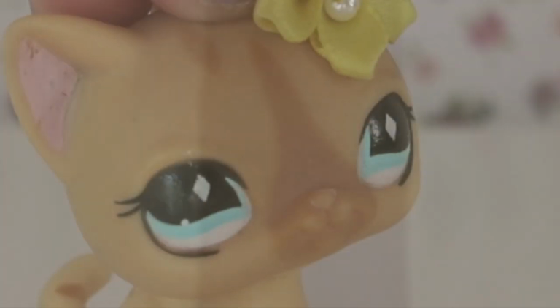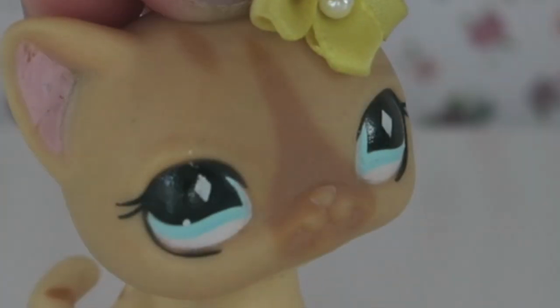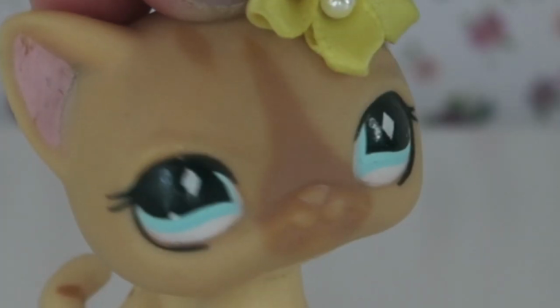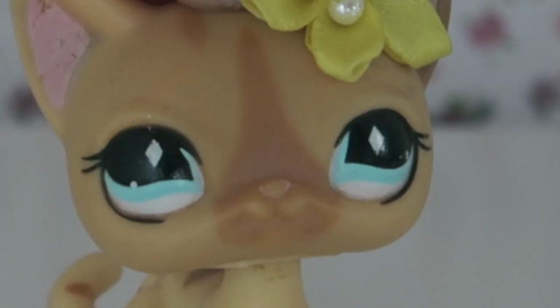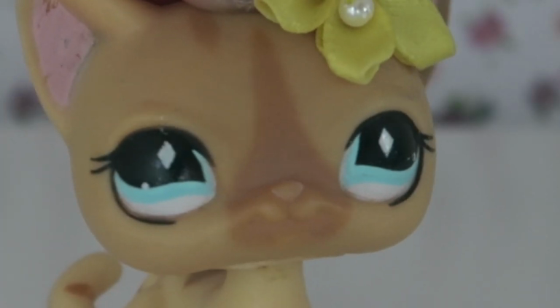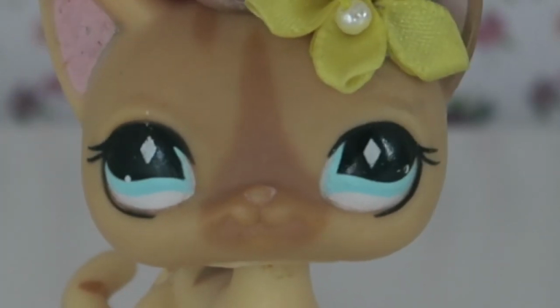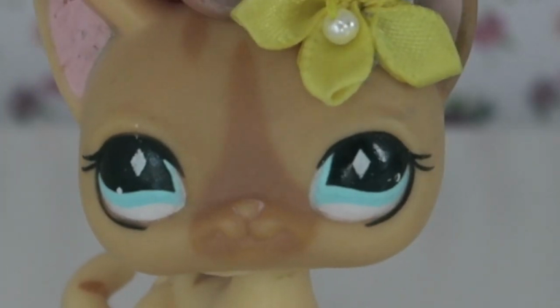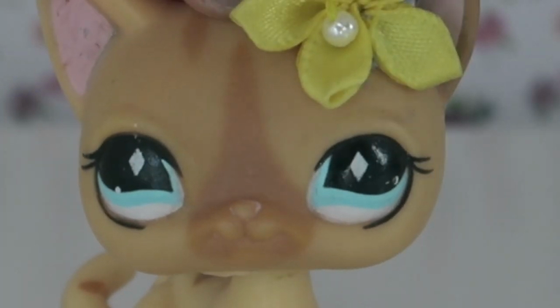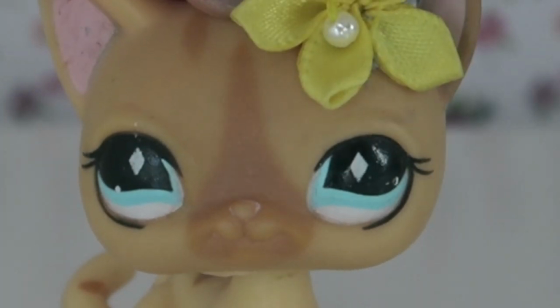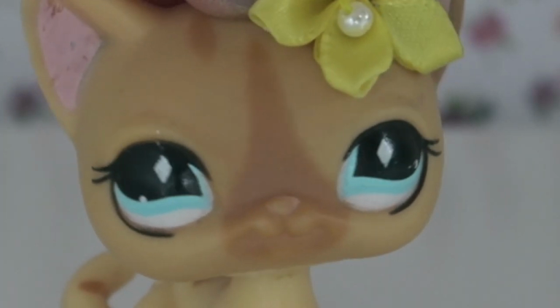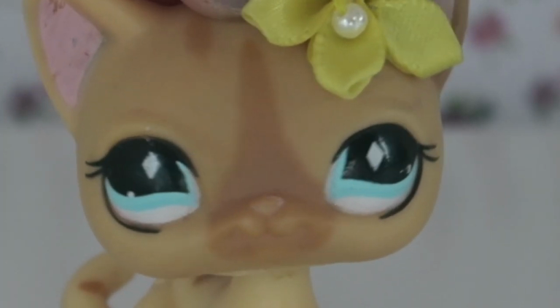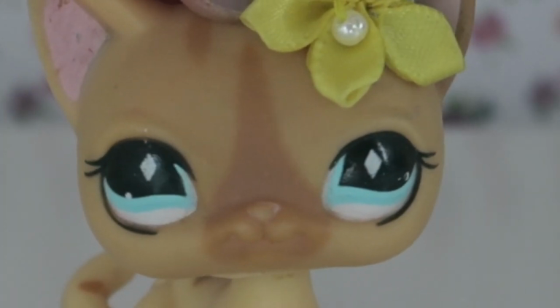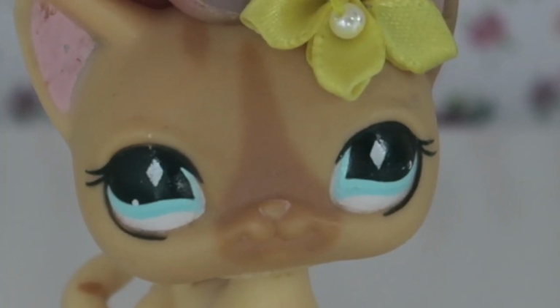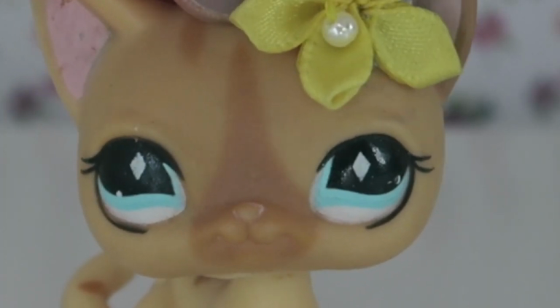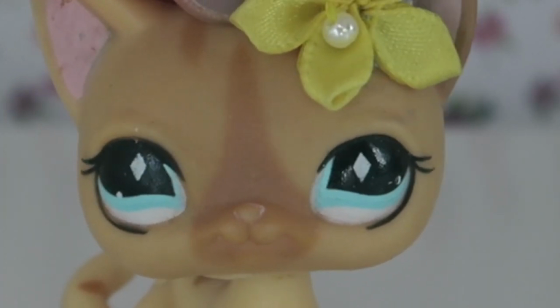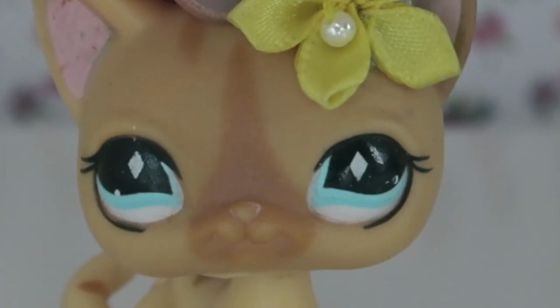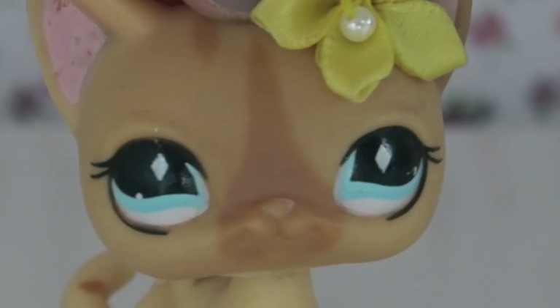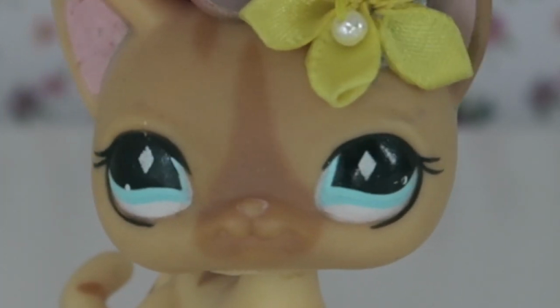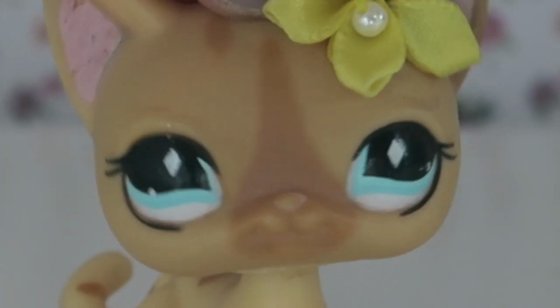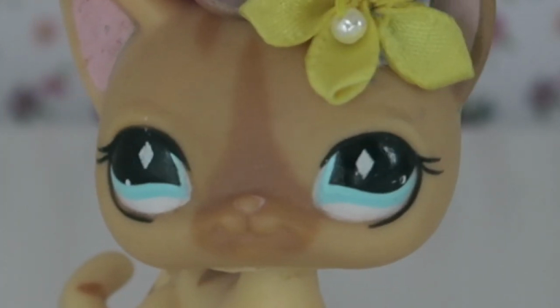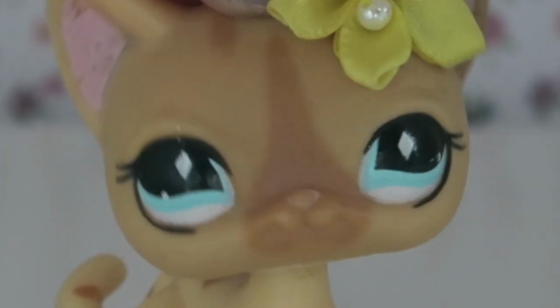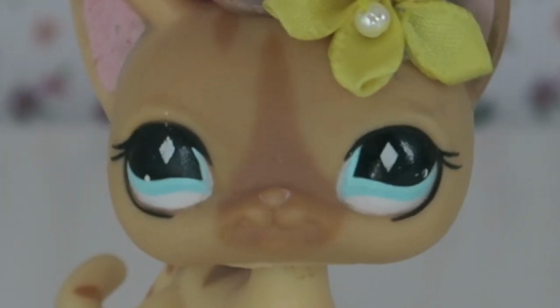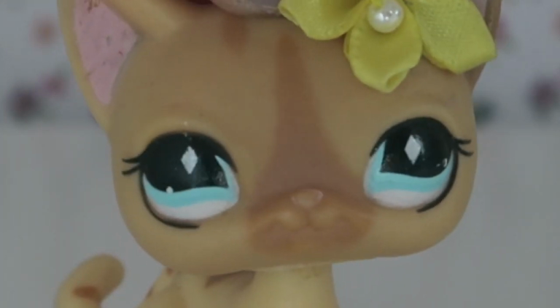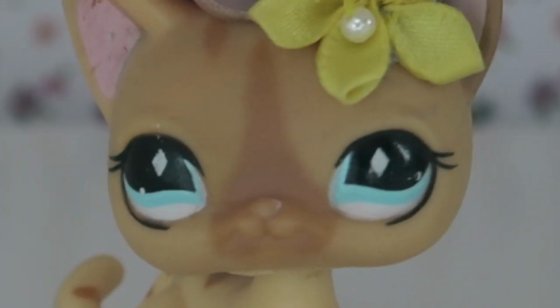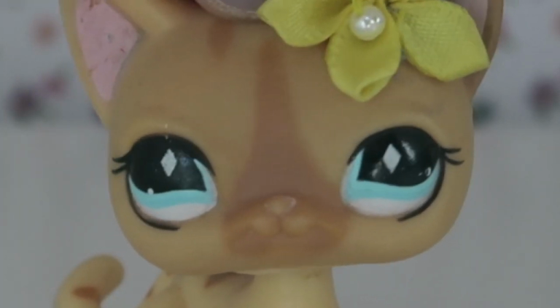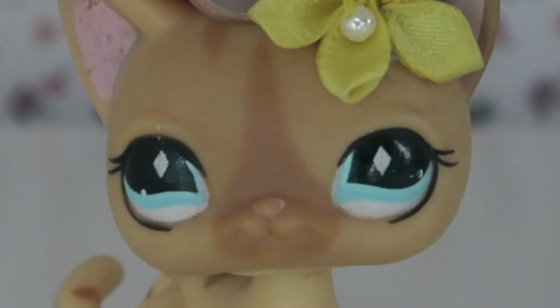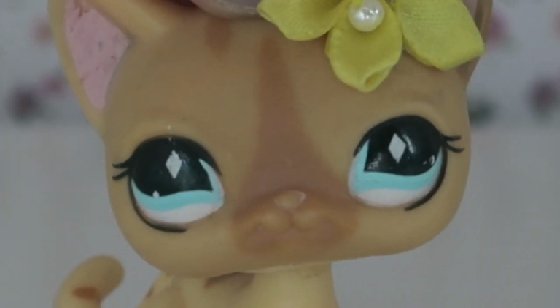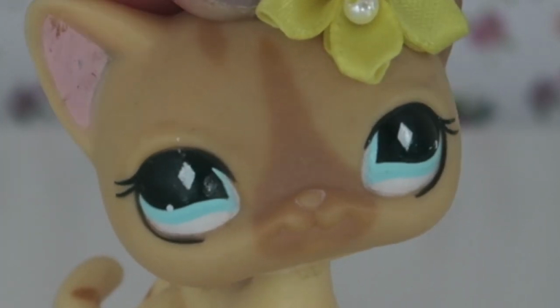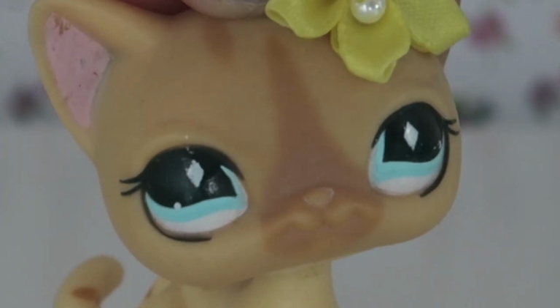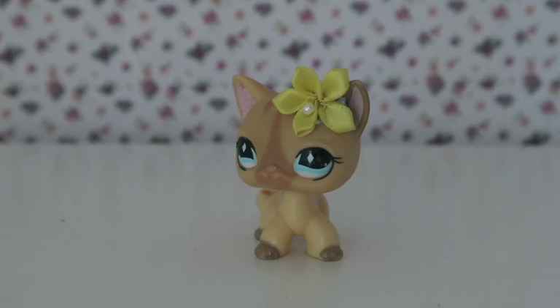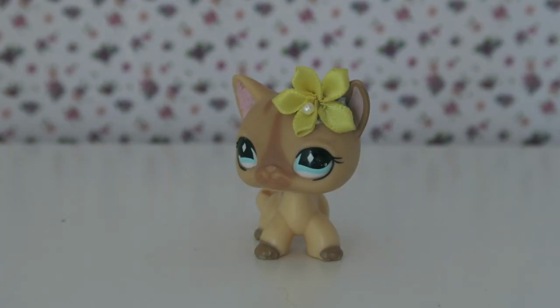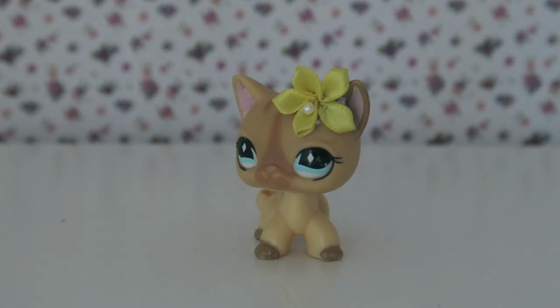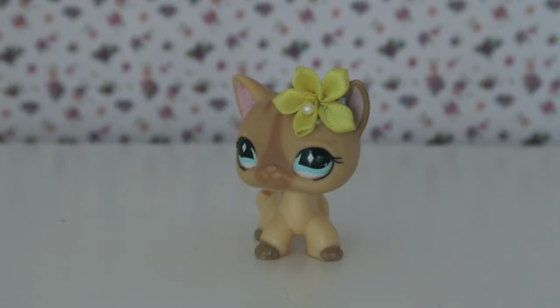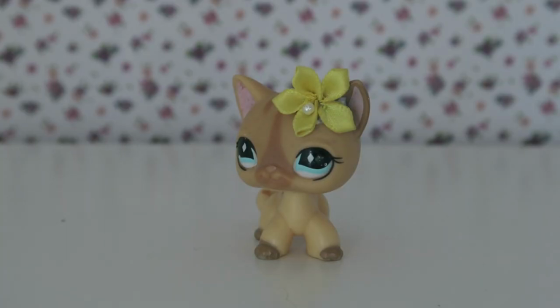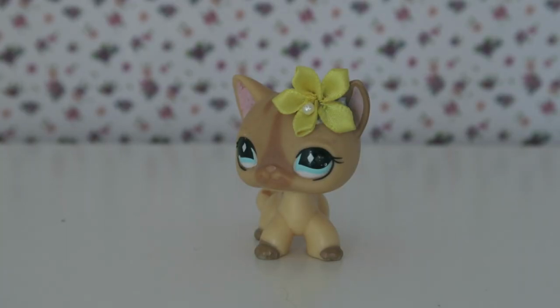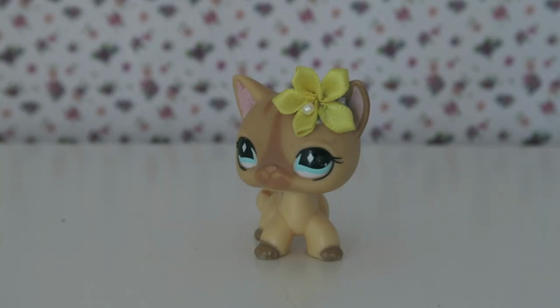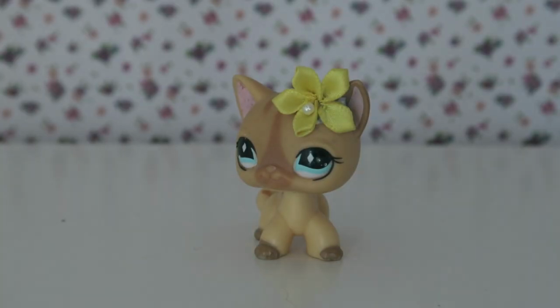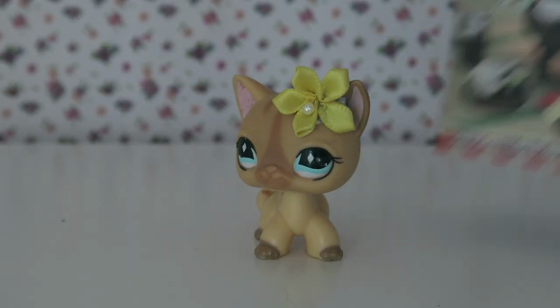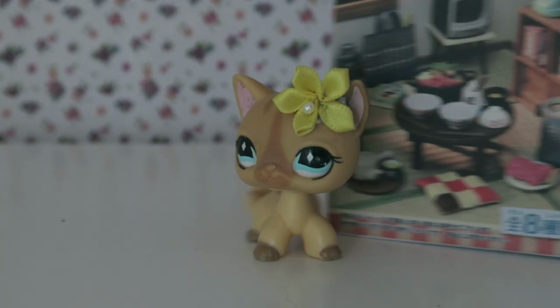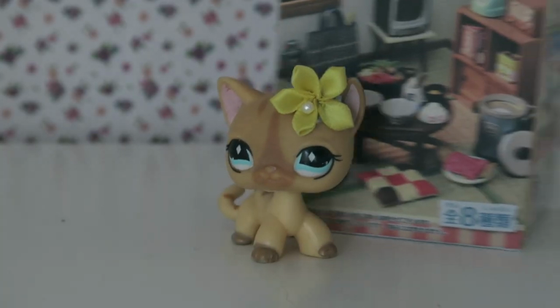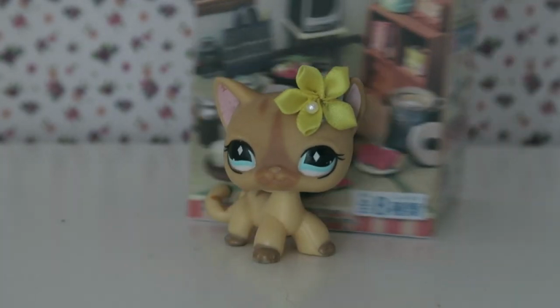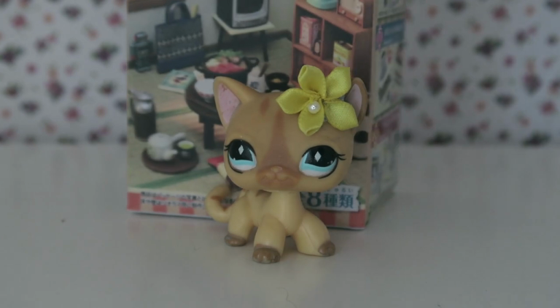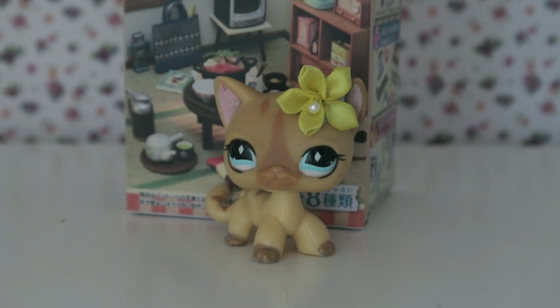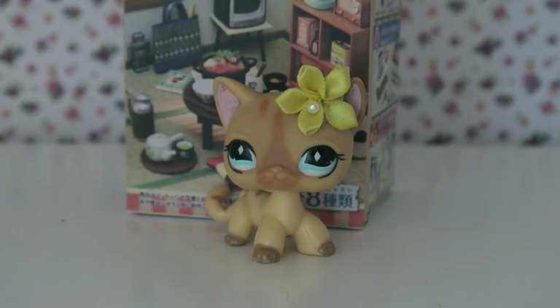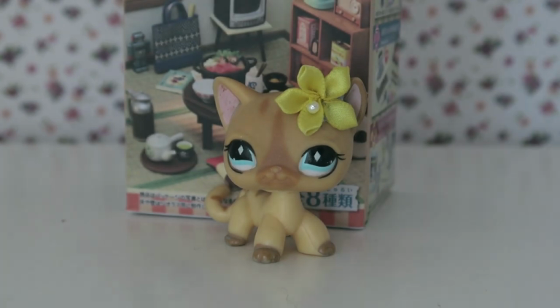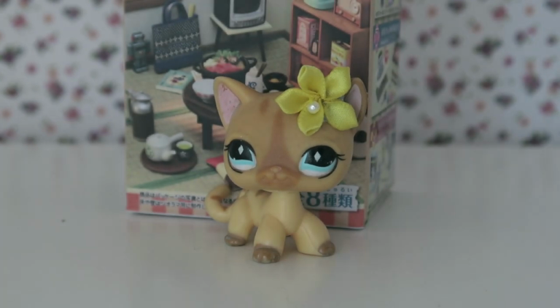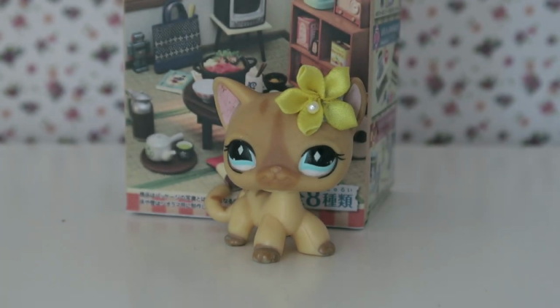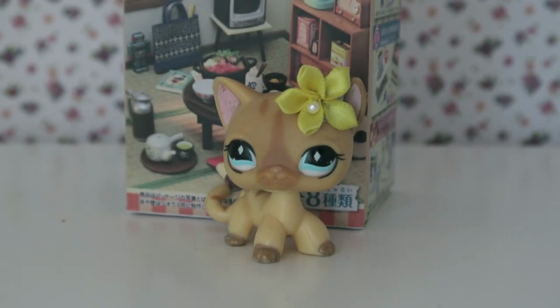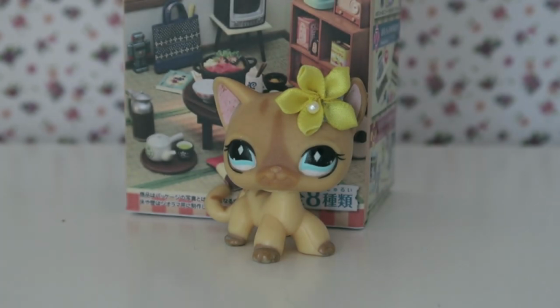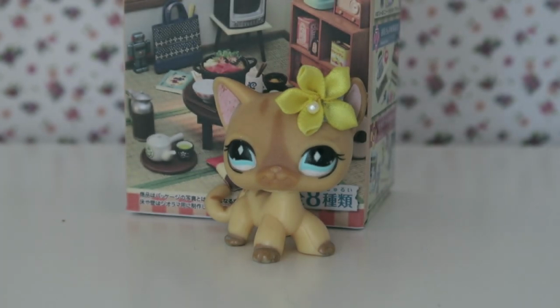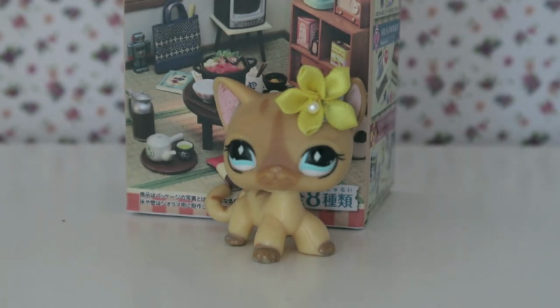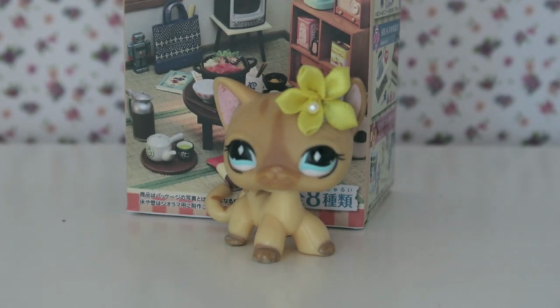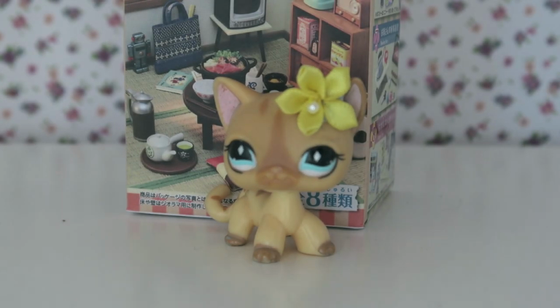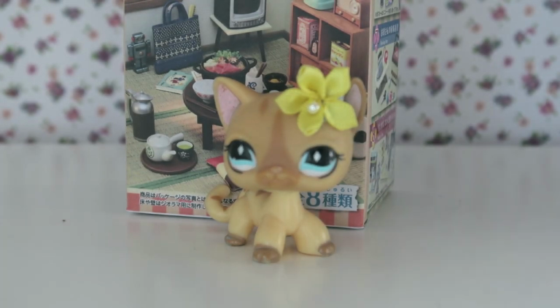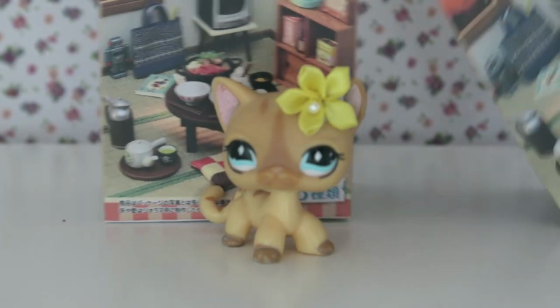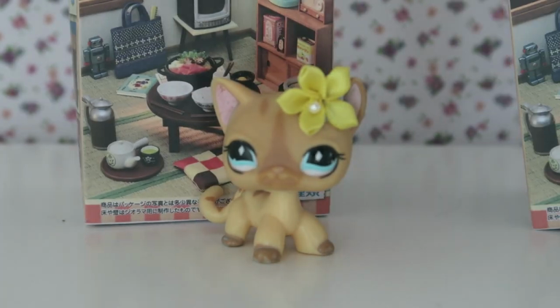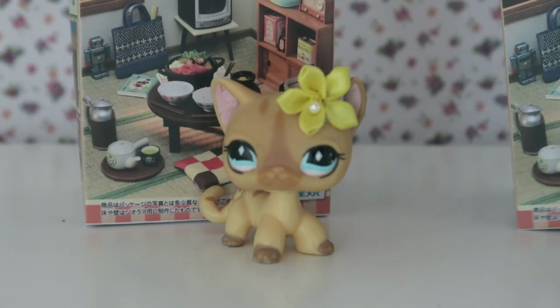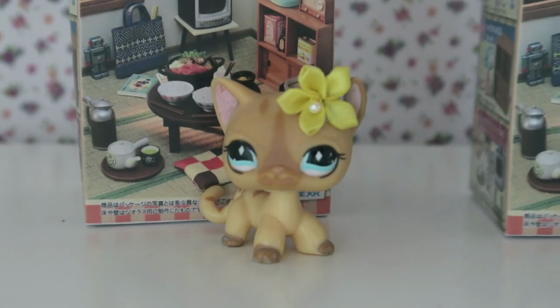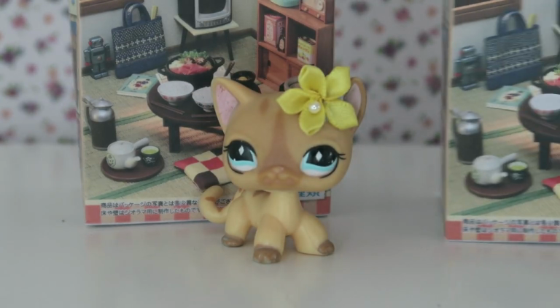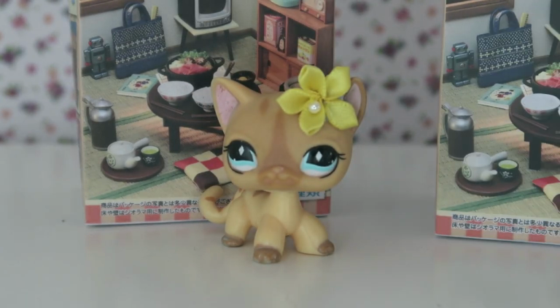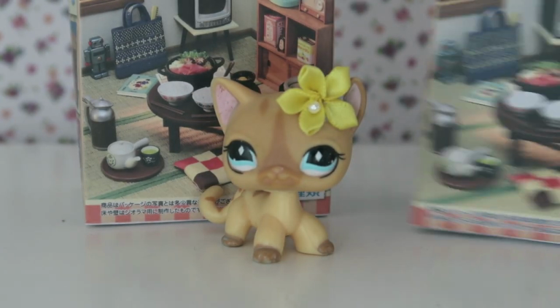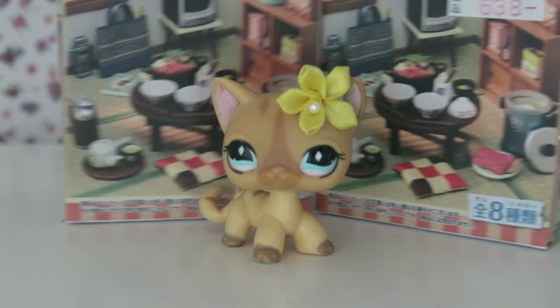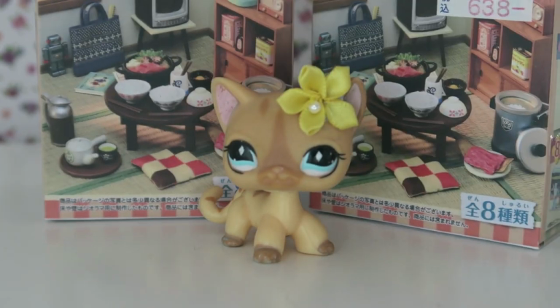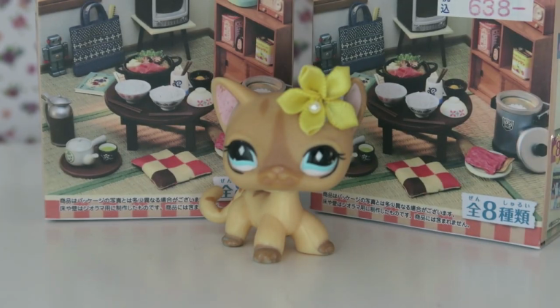Hey guys, and today we have a snappy unboxing today. We're opening some Remins.